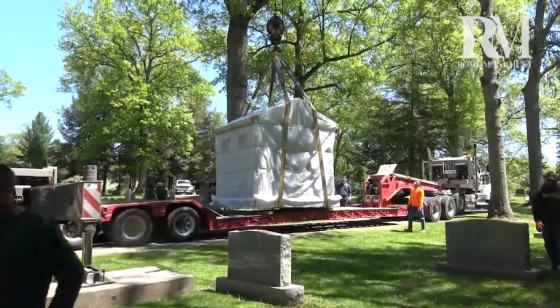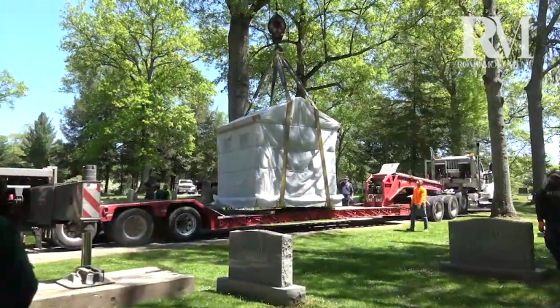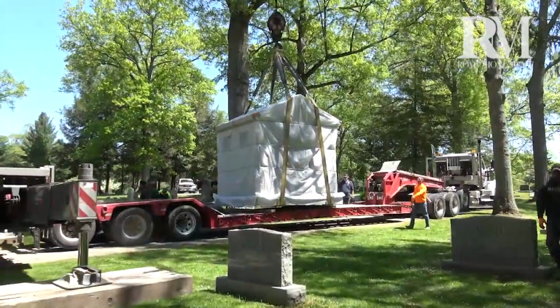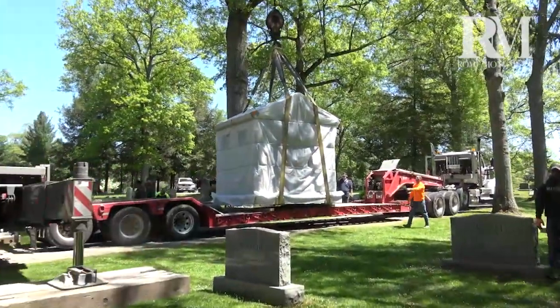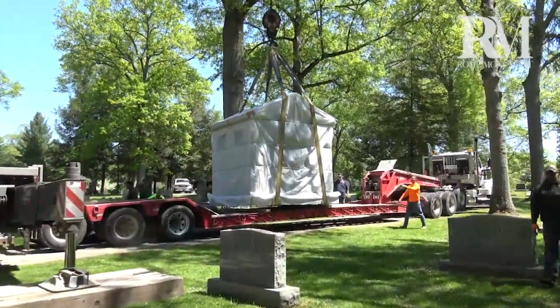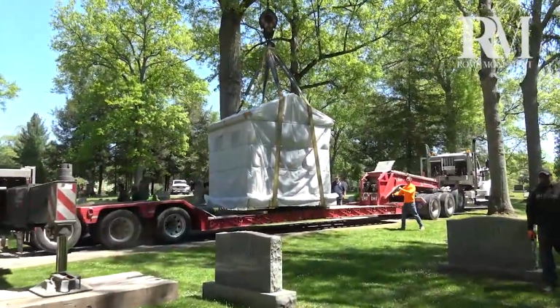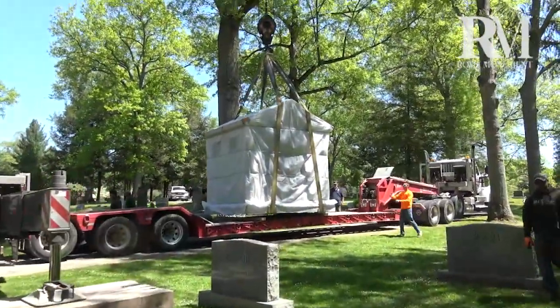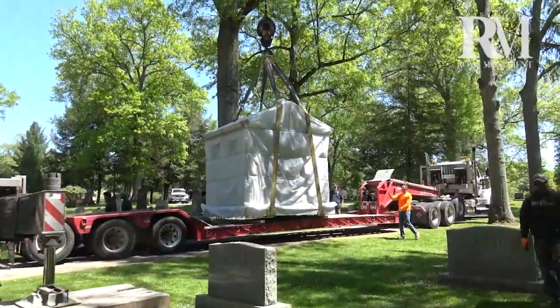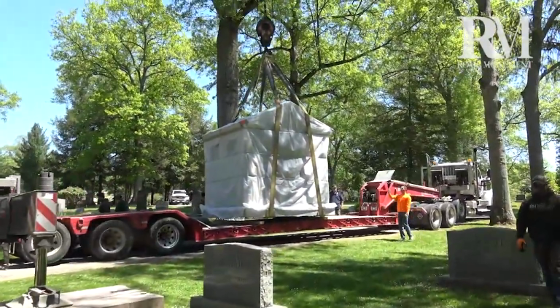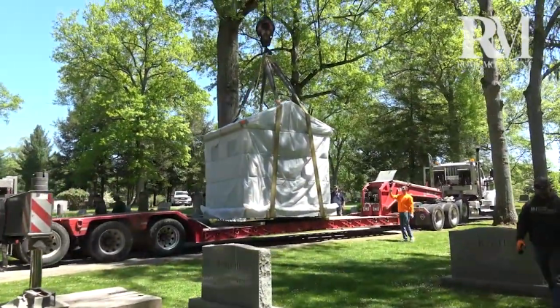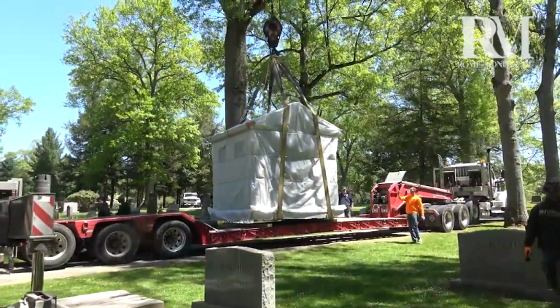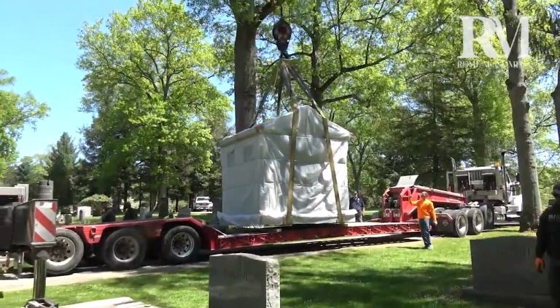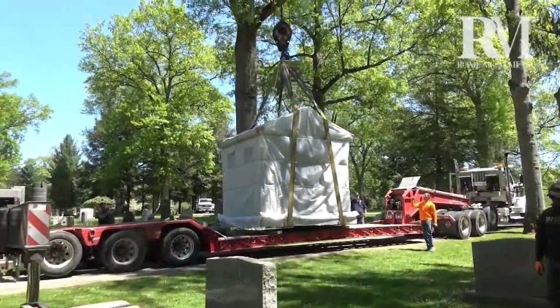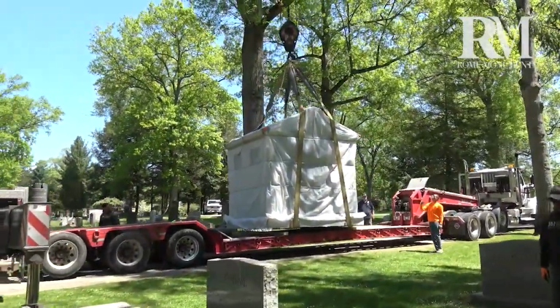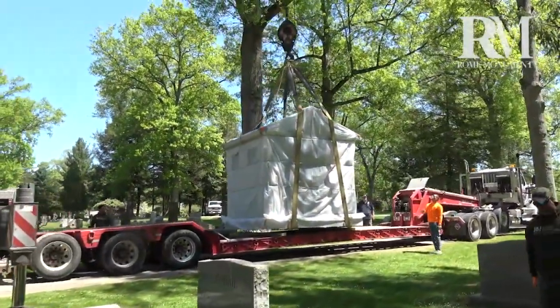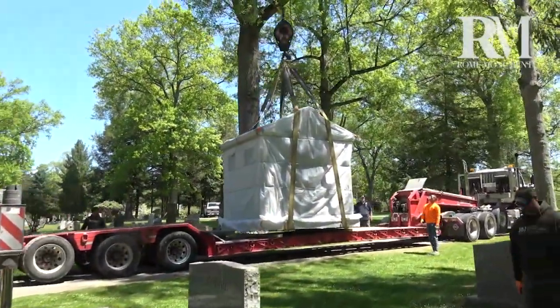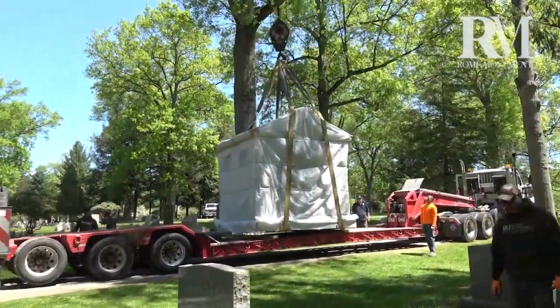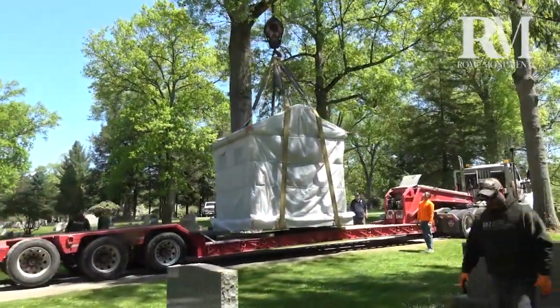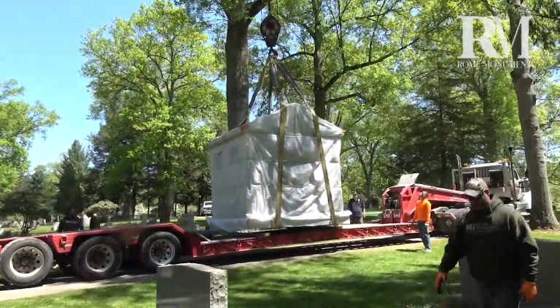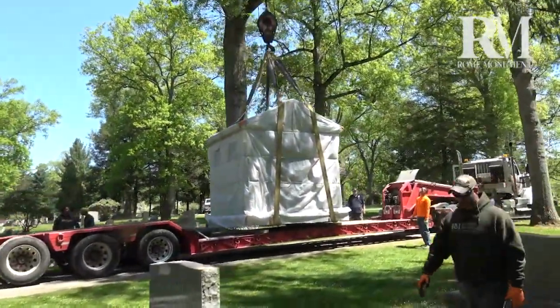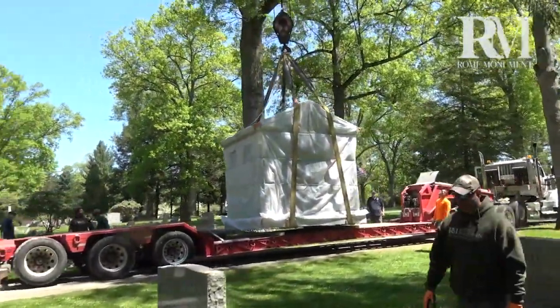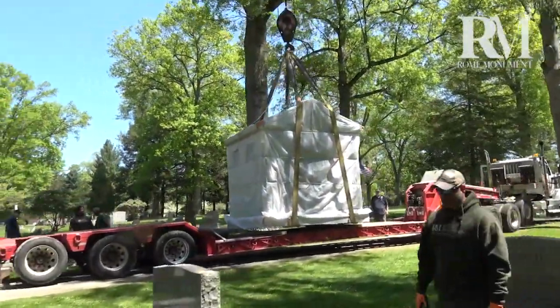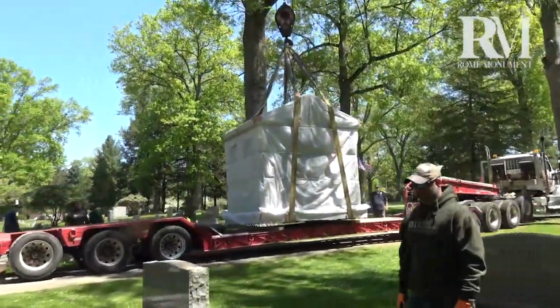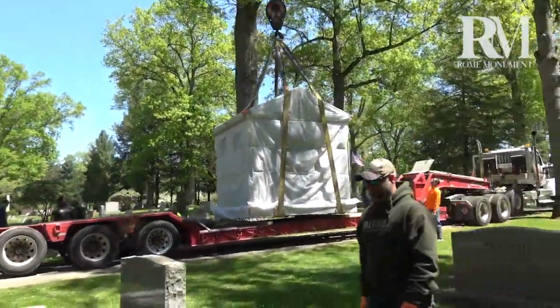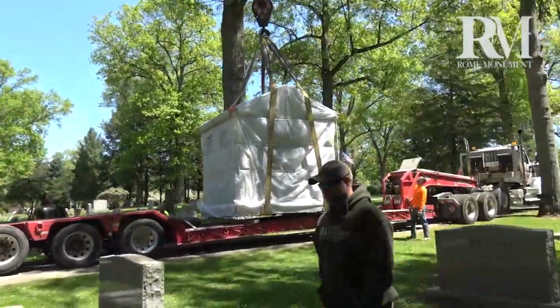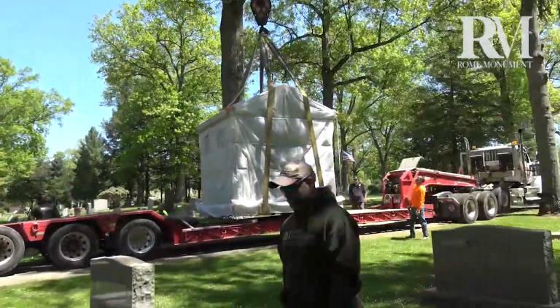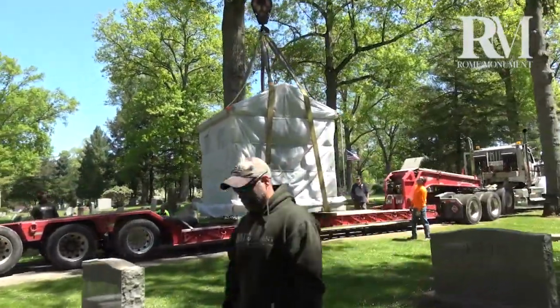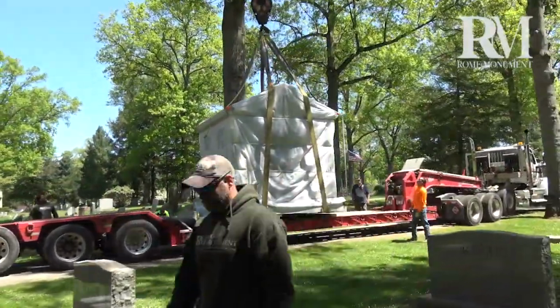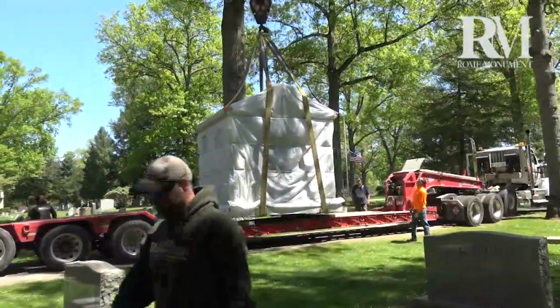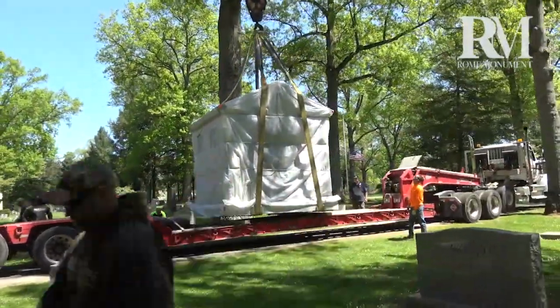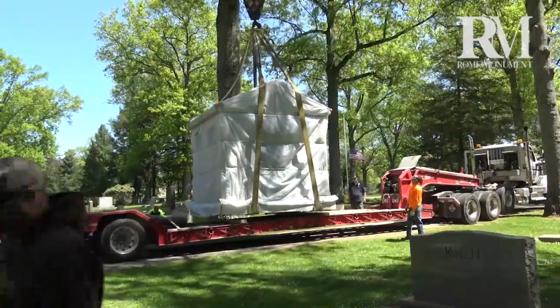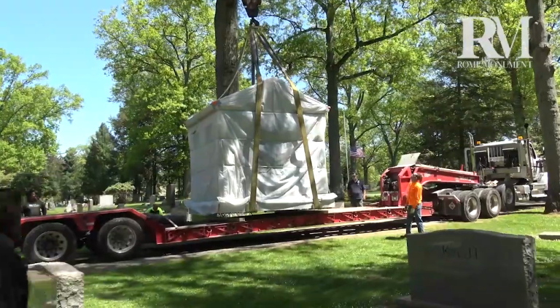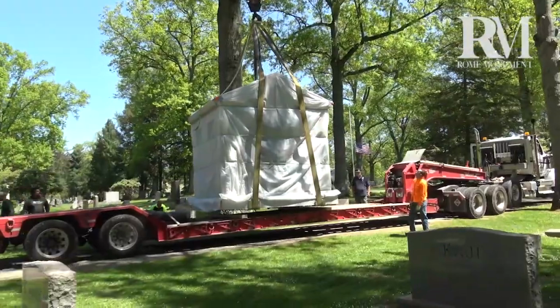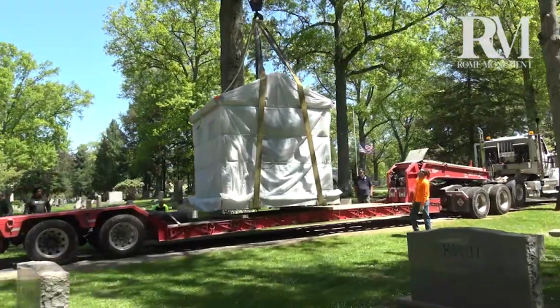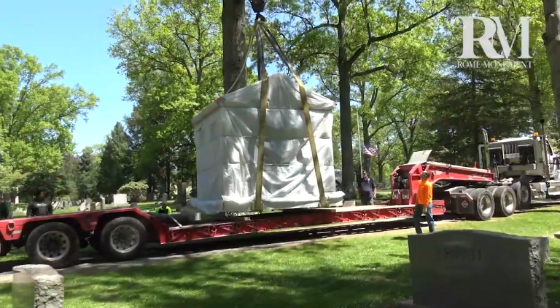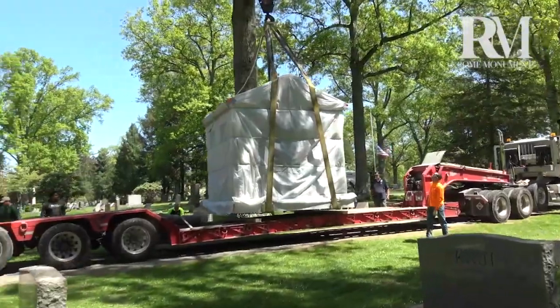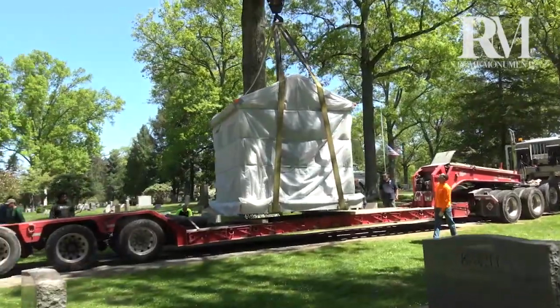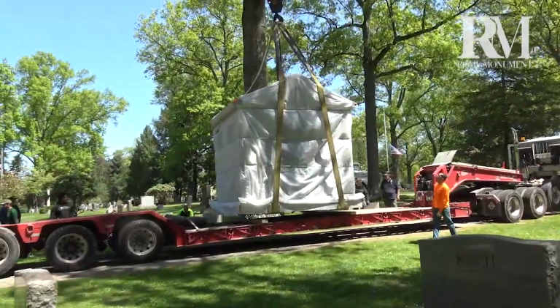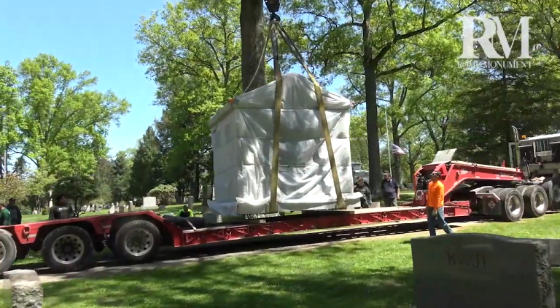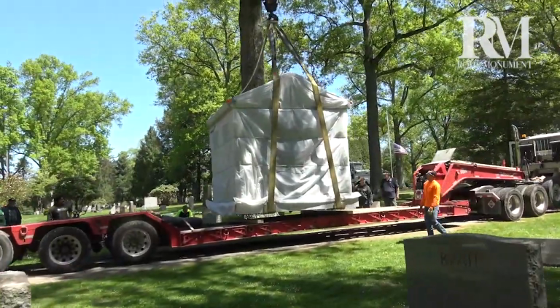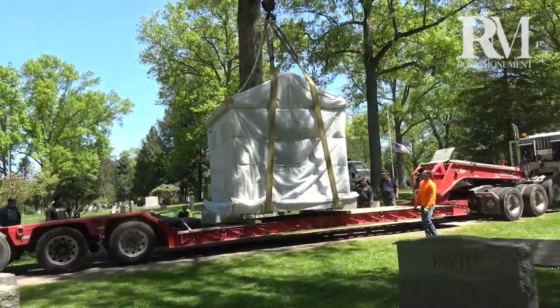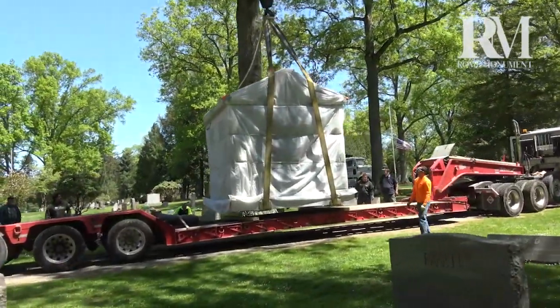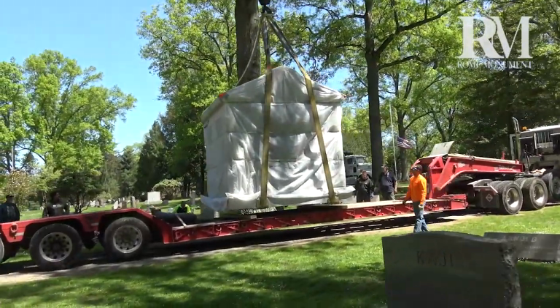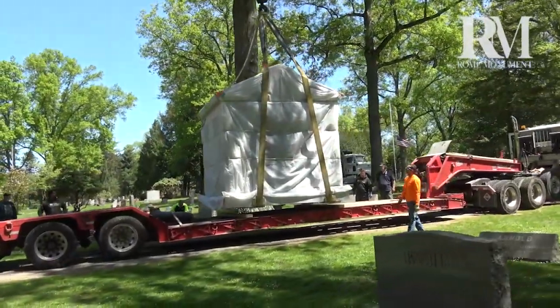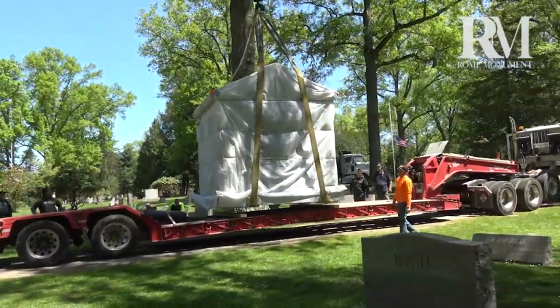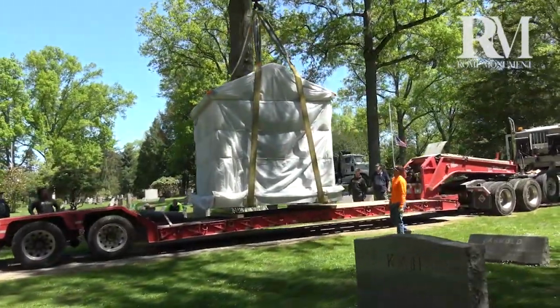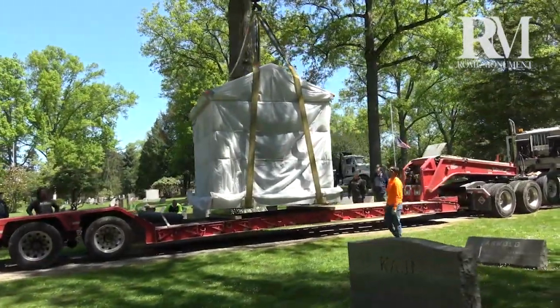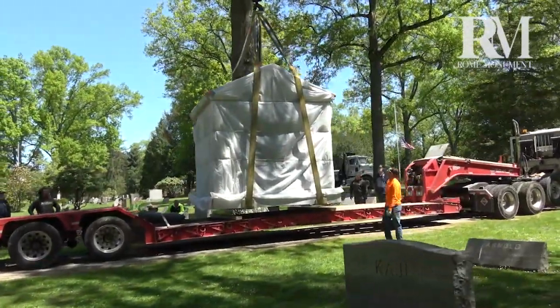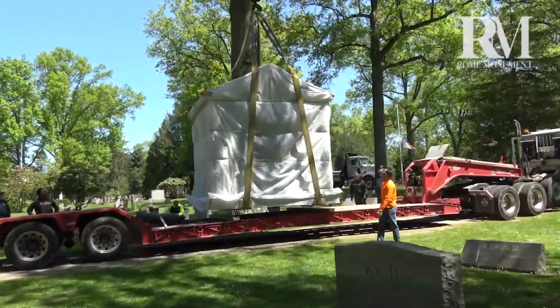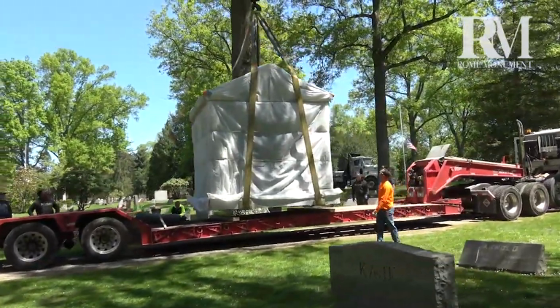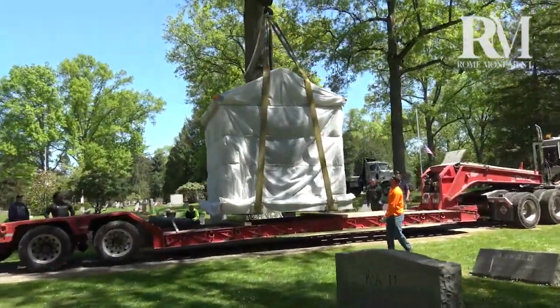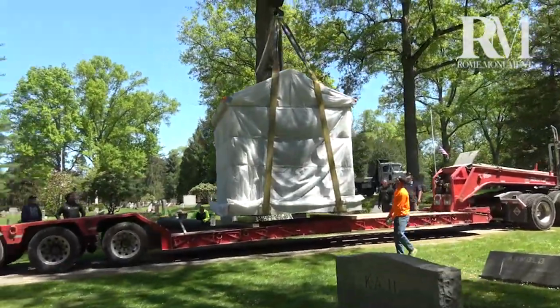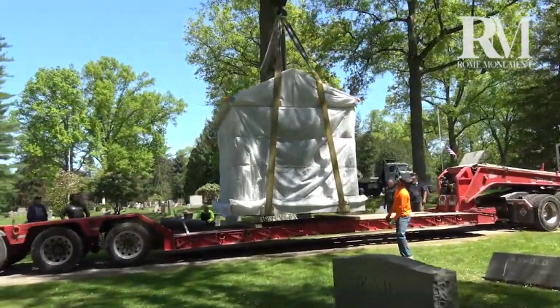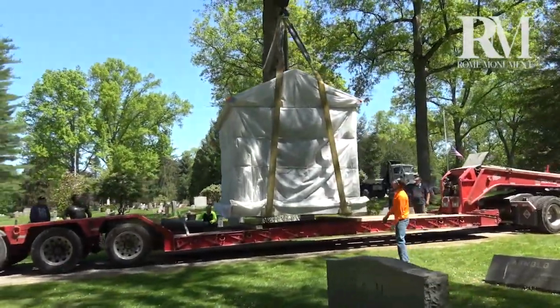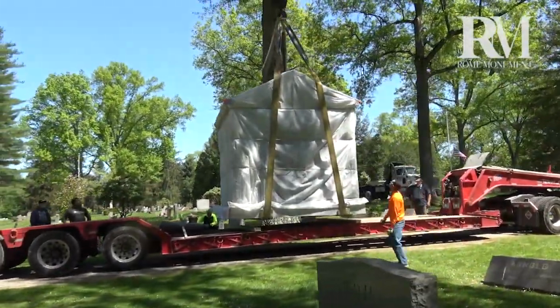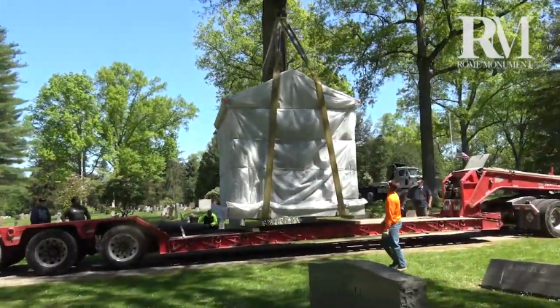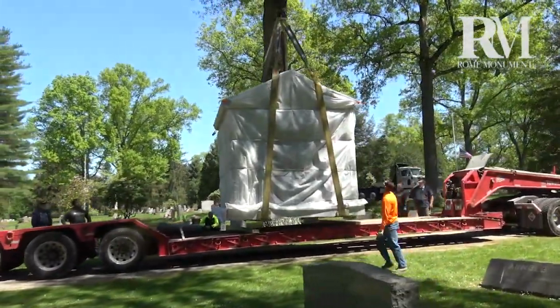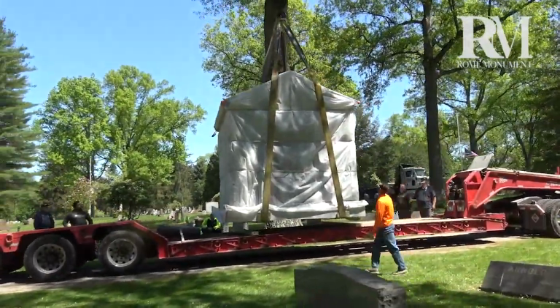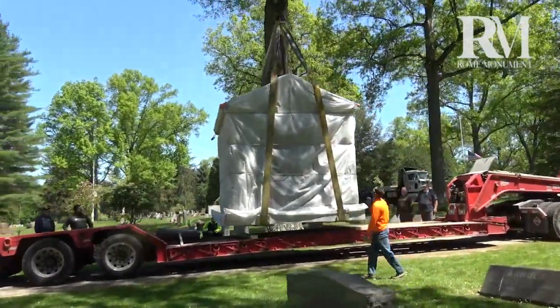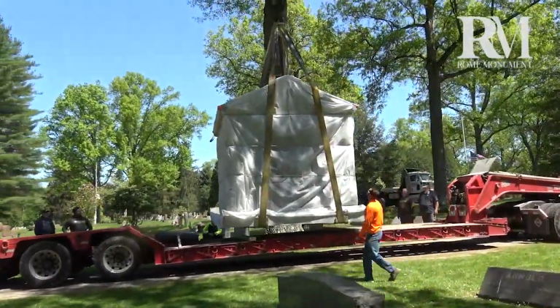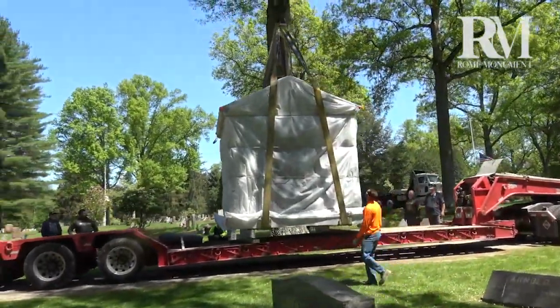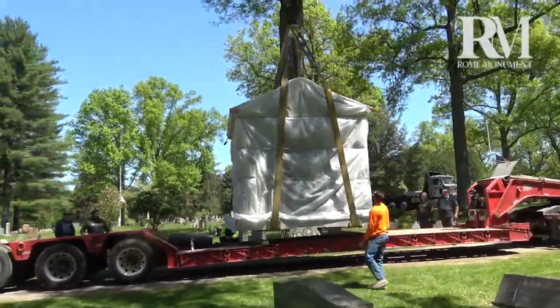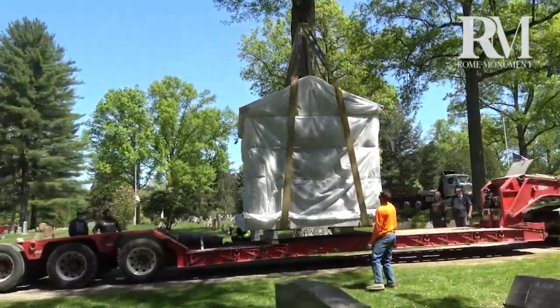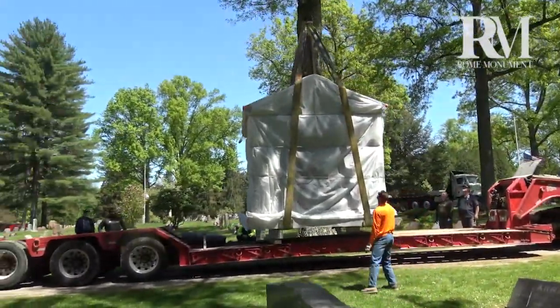The 75-ton crane truck hoisted the 26-ton mausoleum onto its foundation.